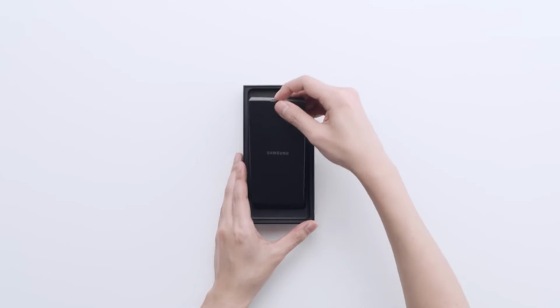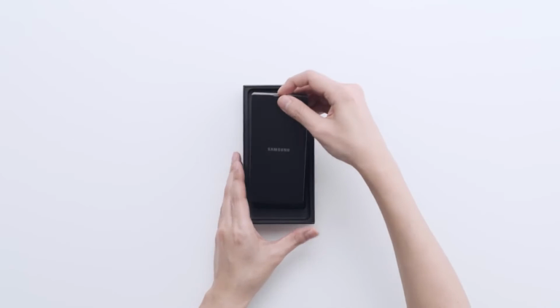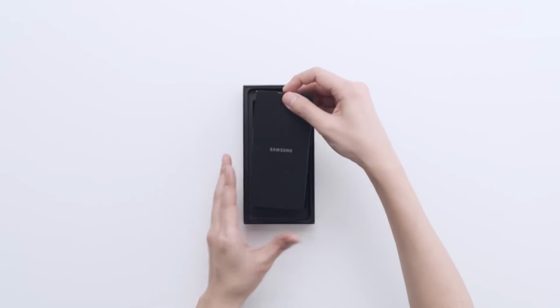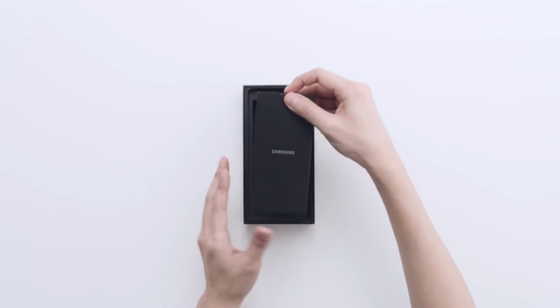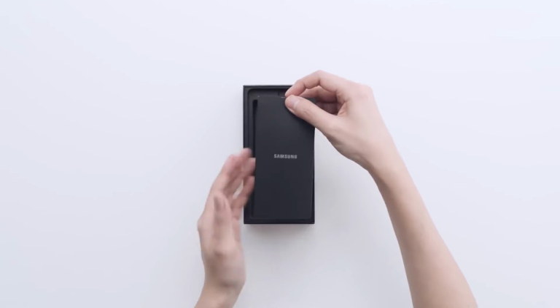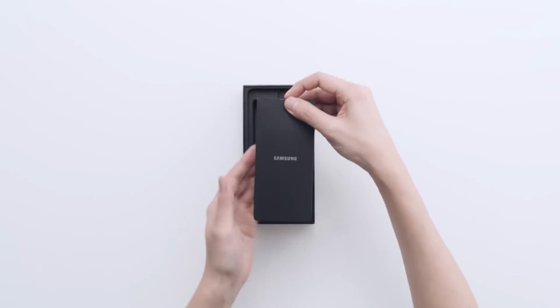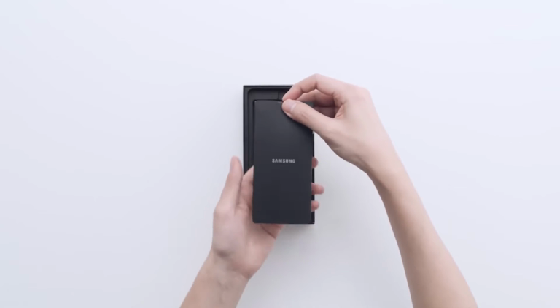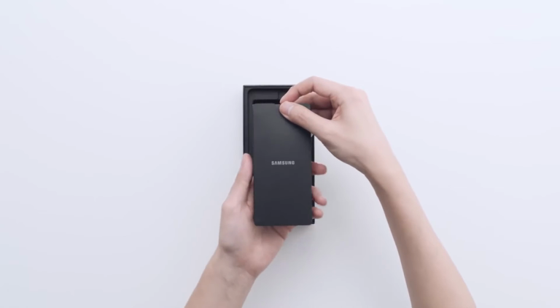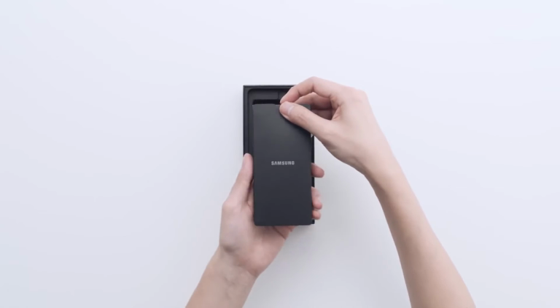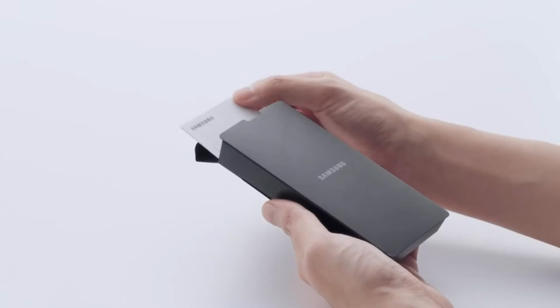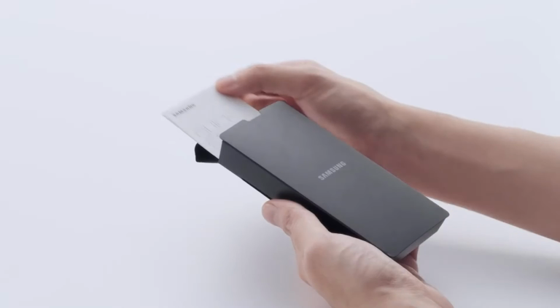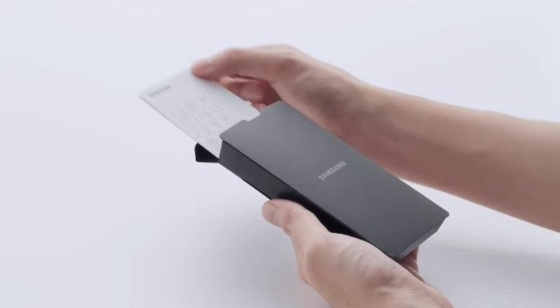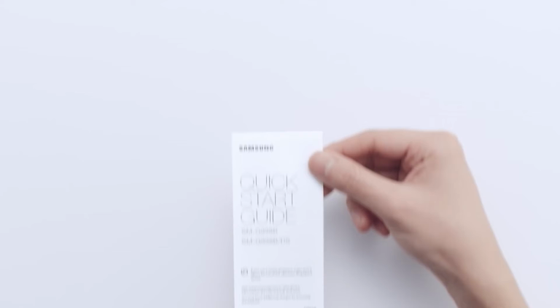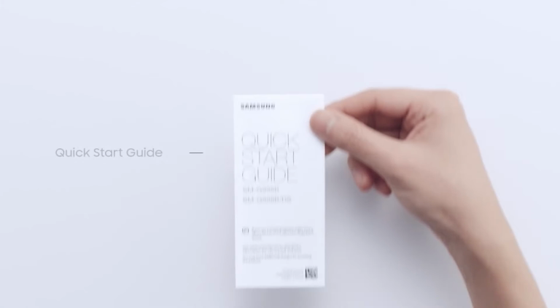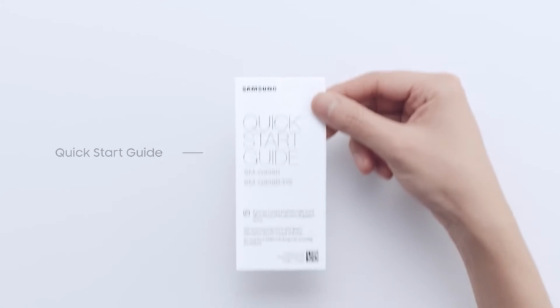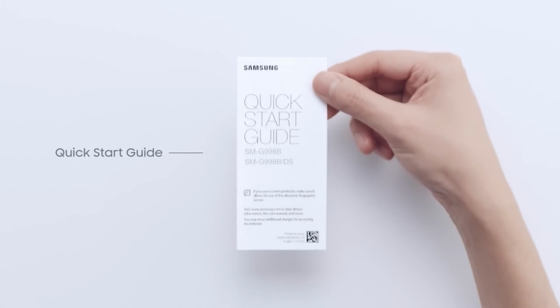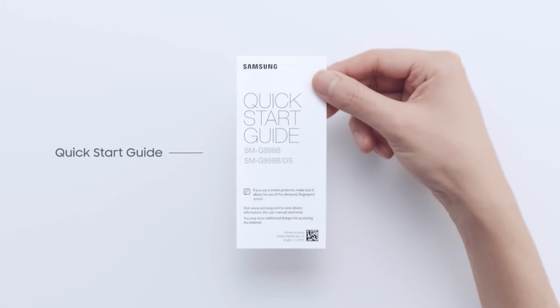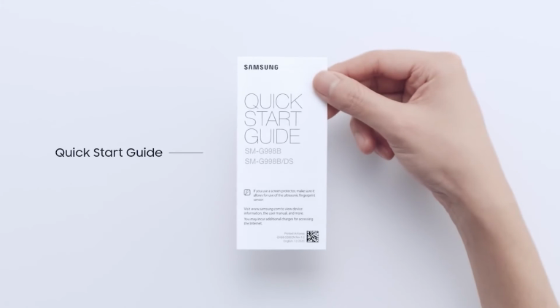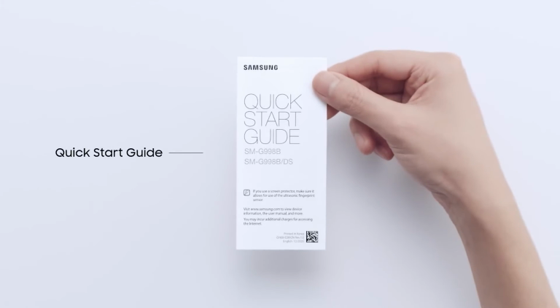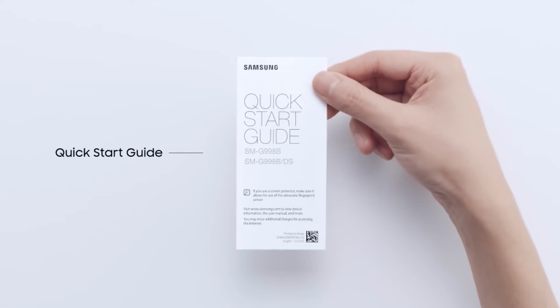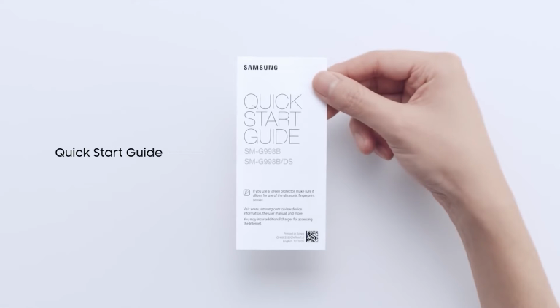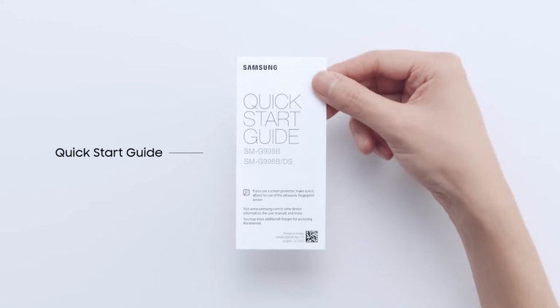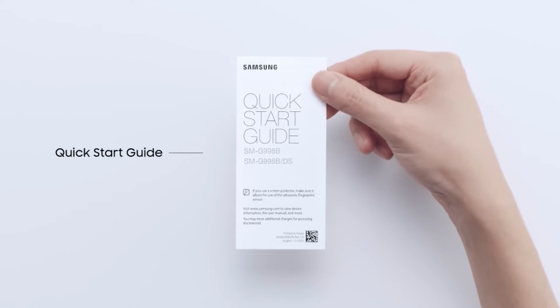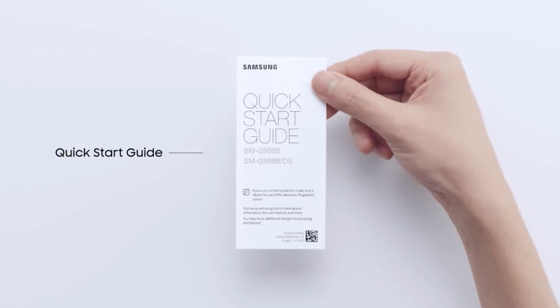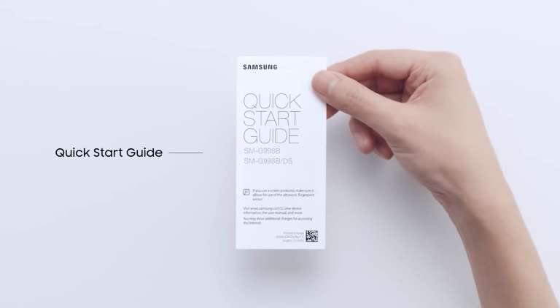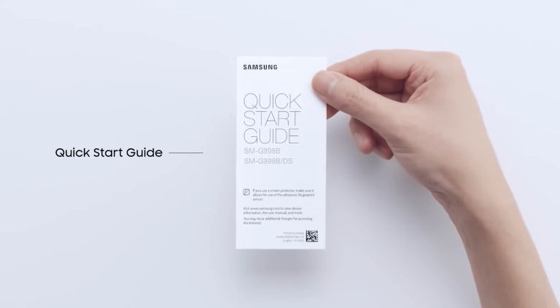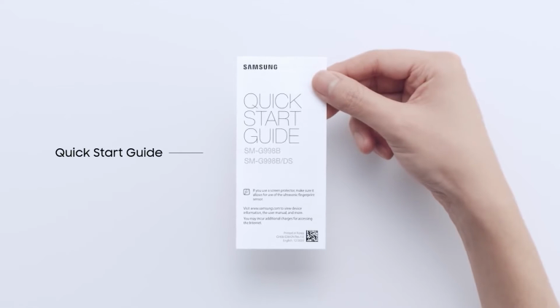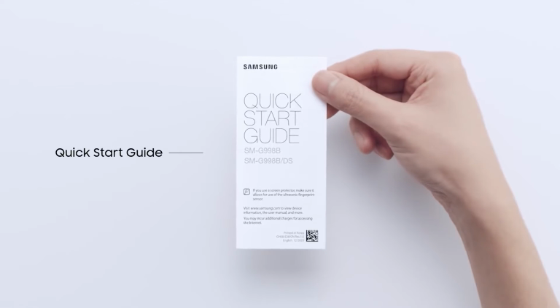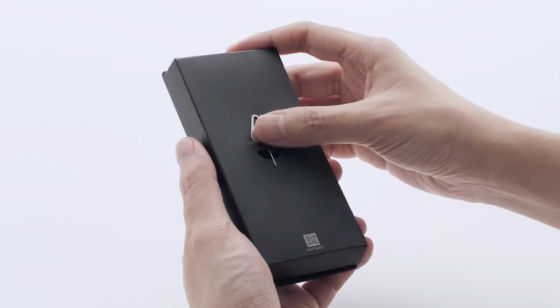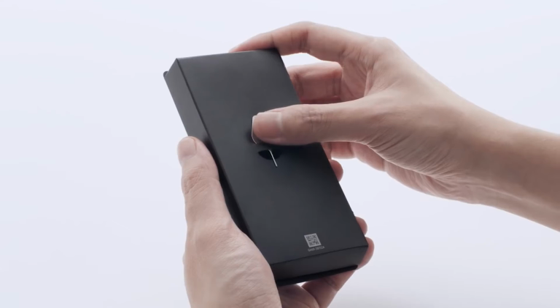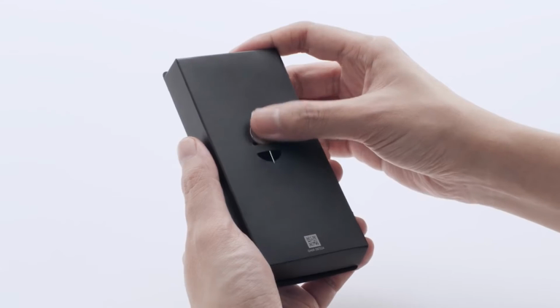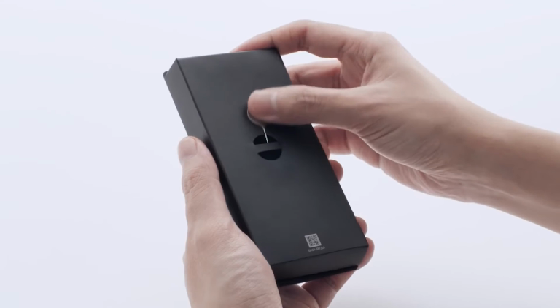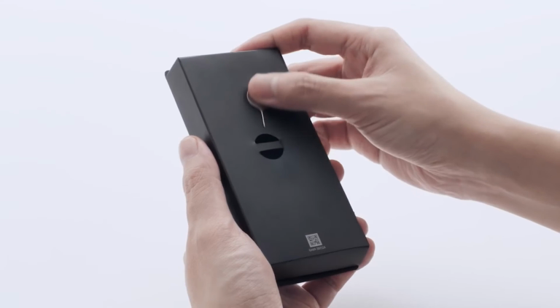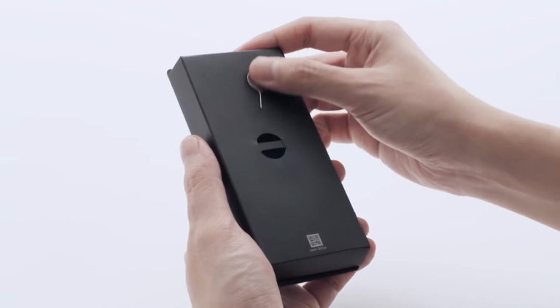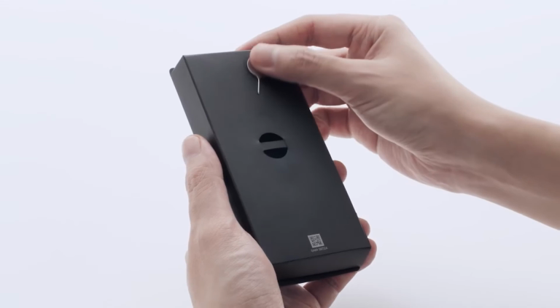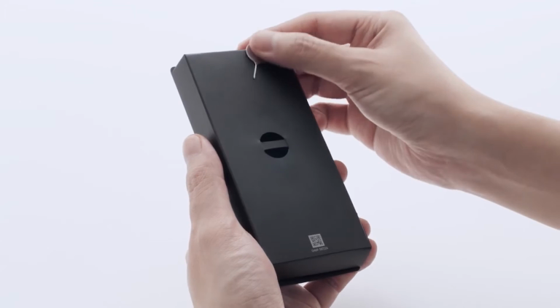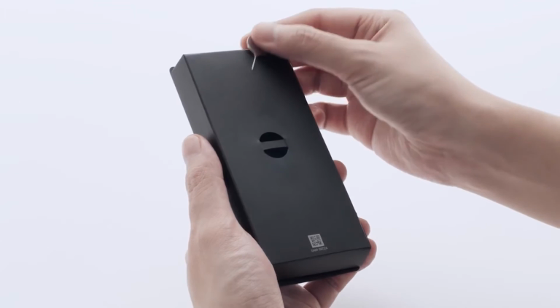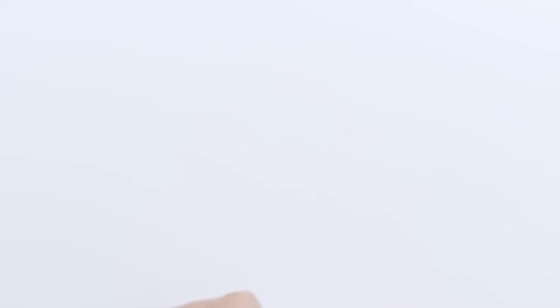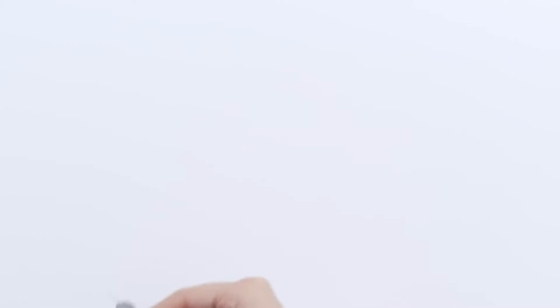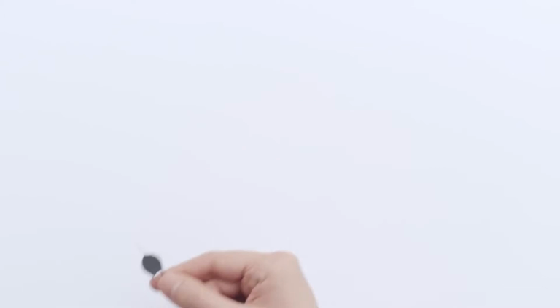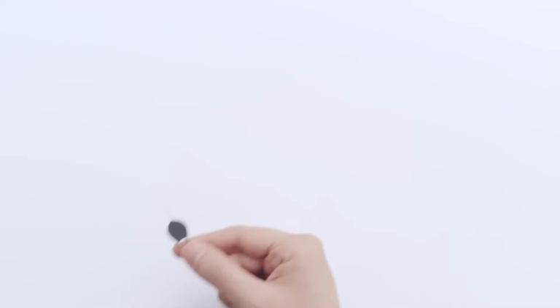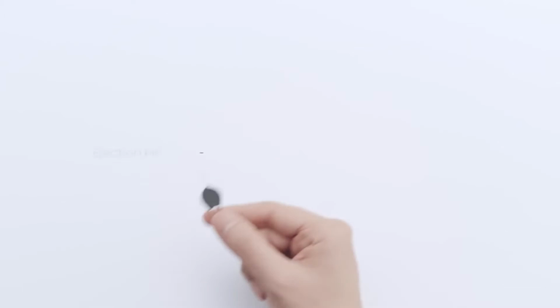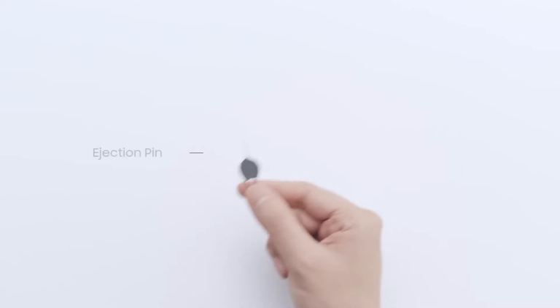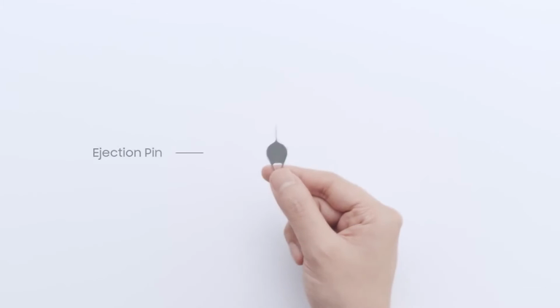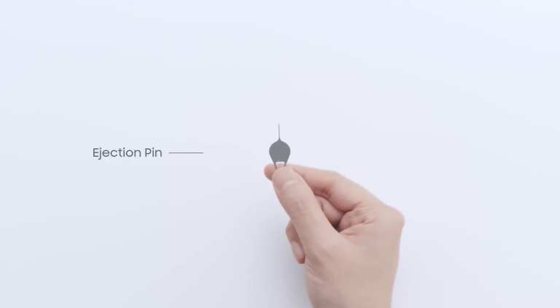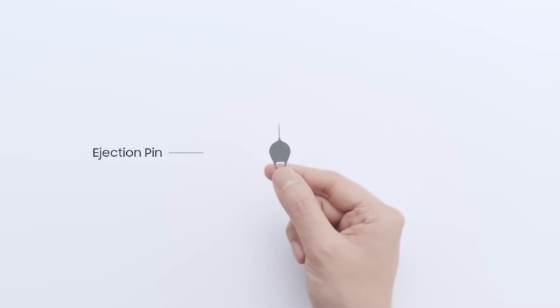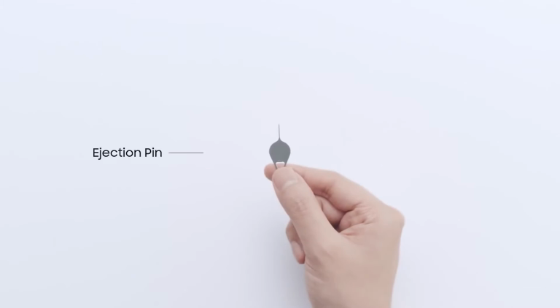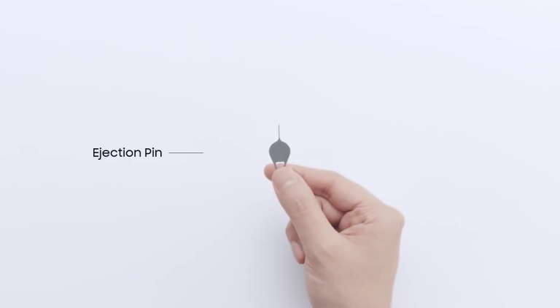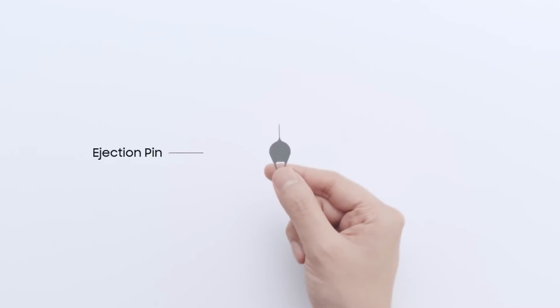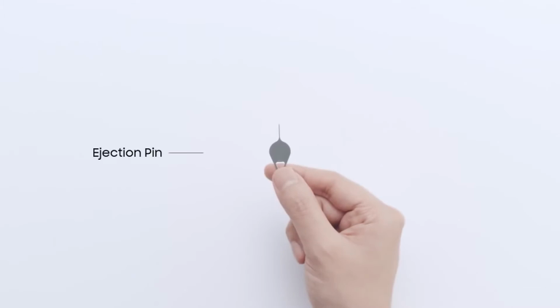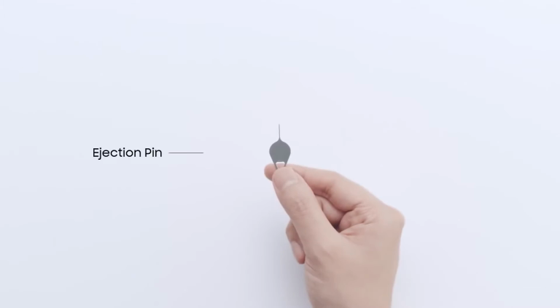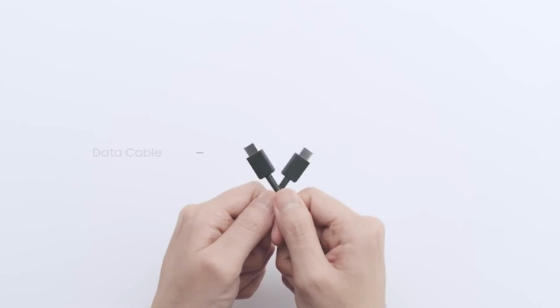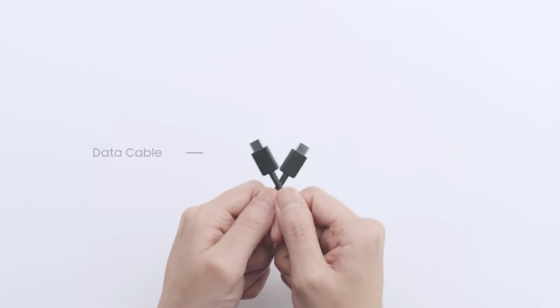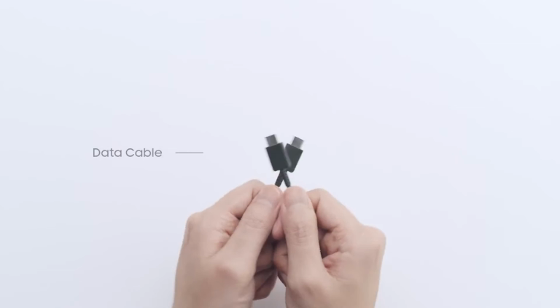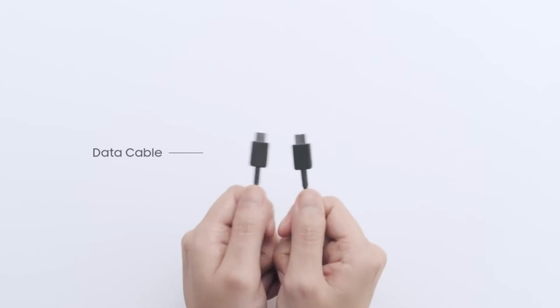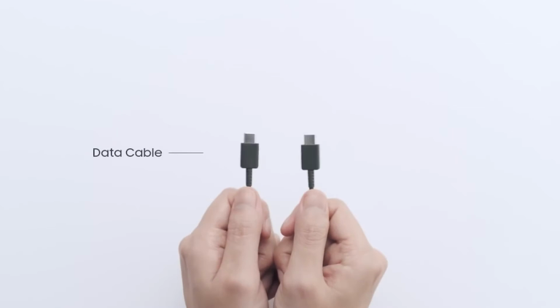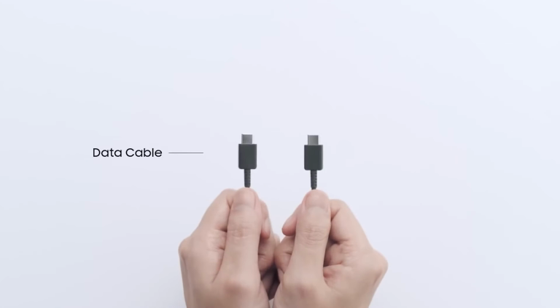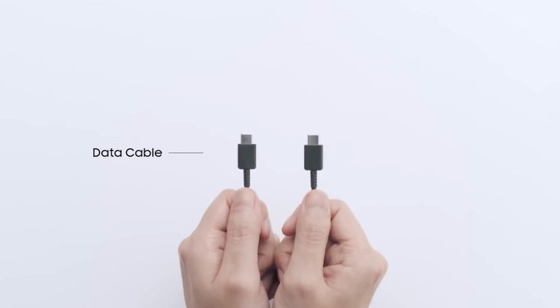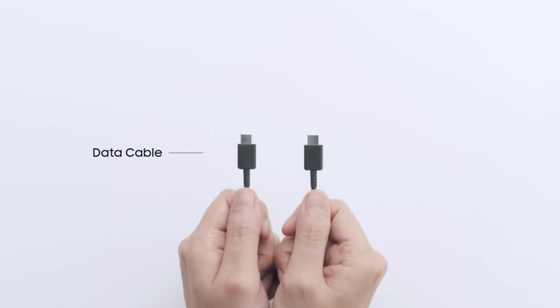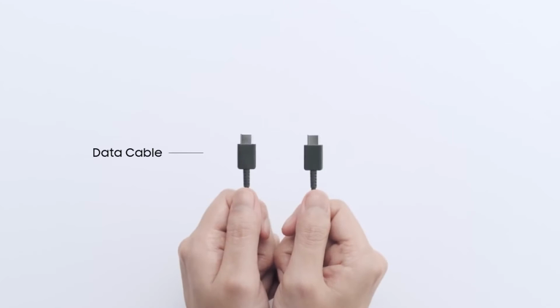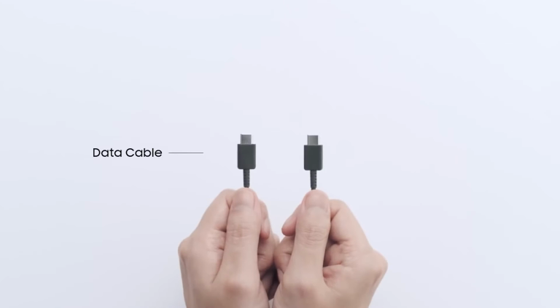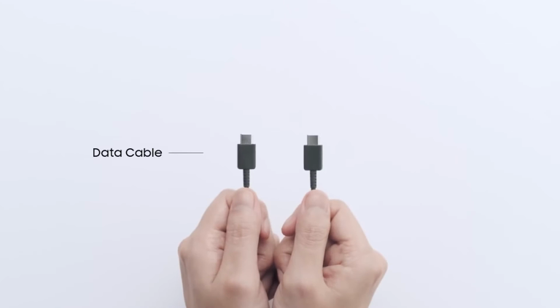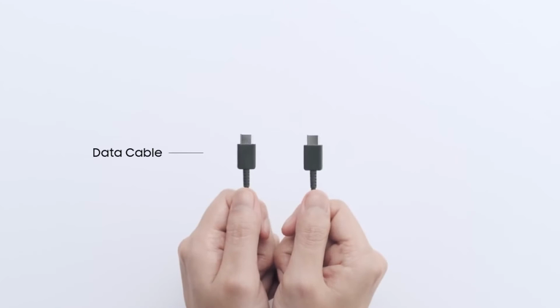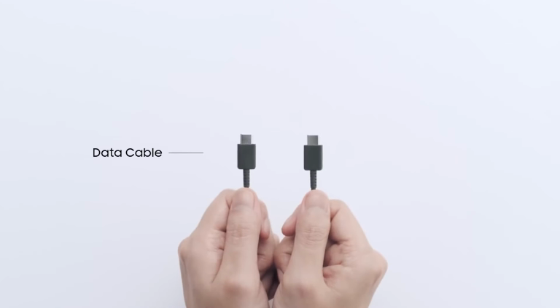In this box we have a quick start guide, an ejection pin, and a data cable.